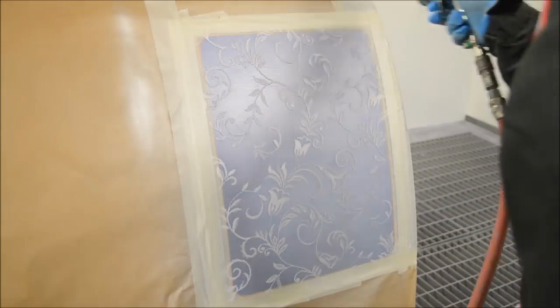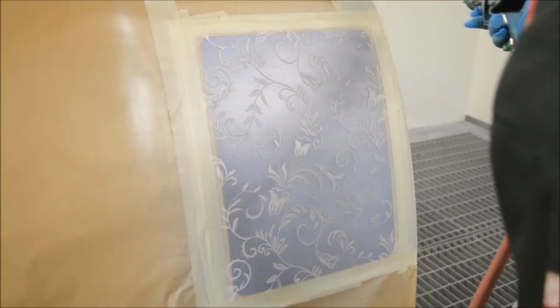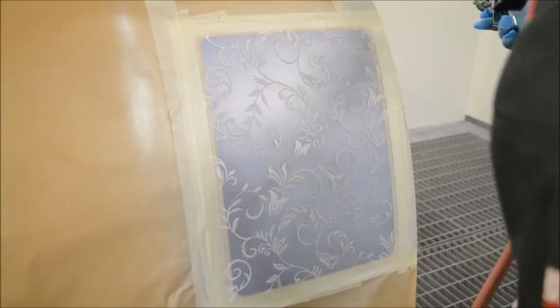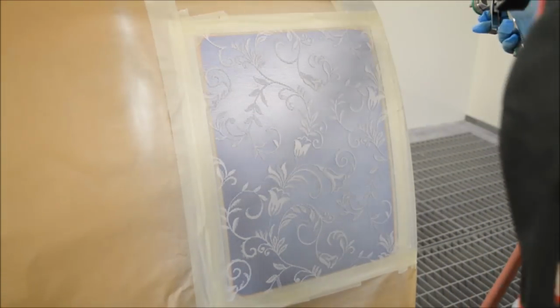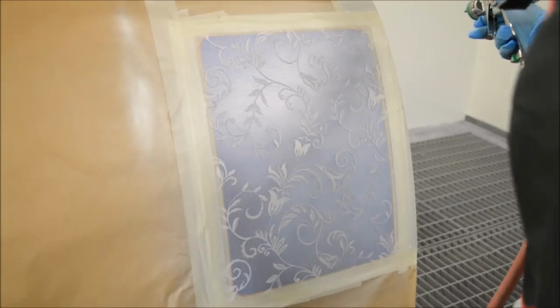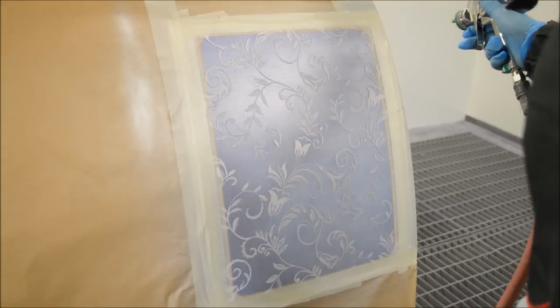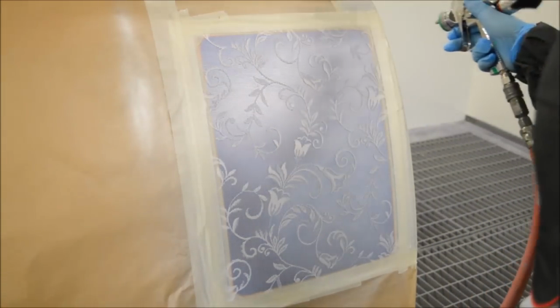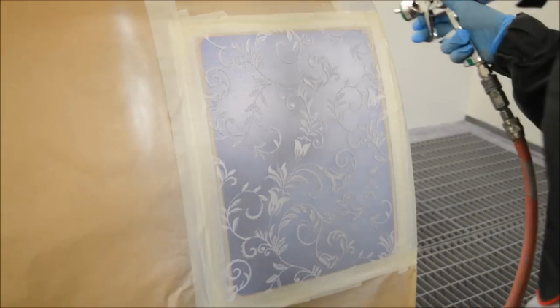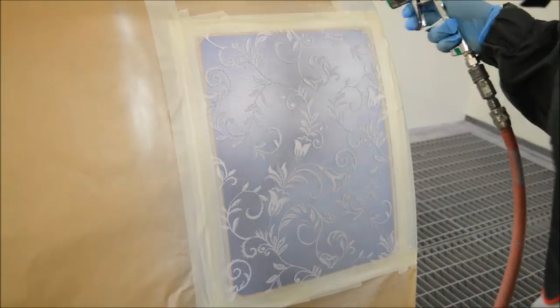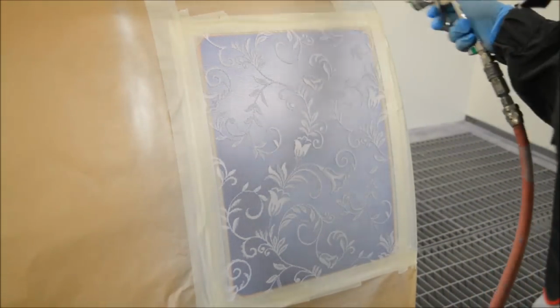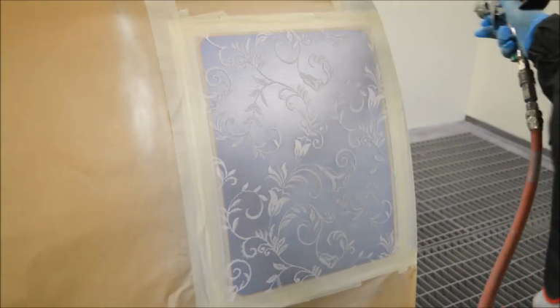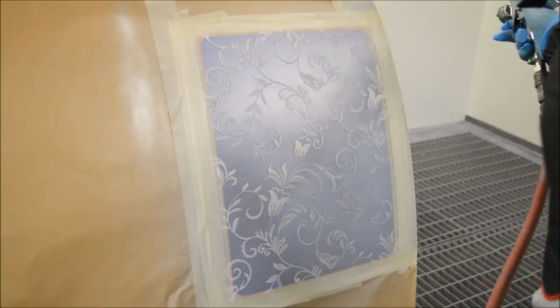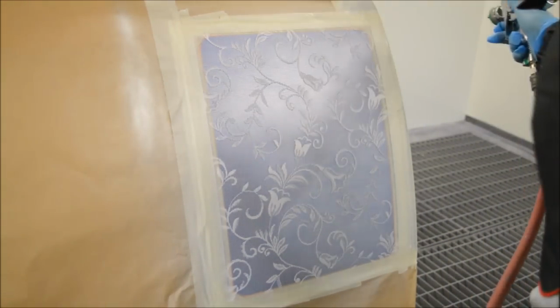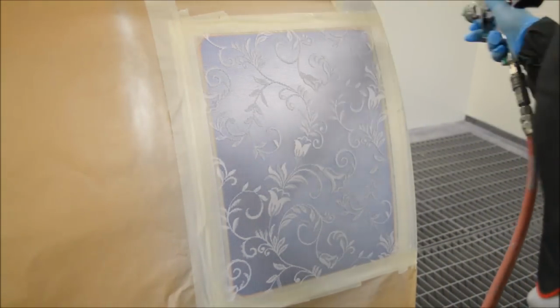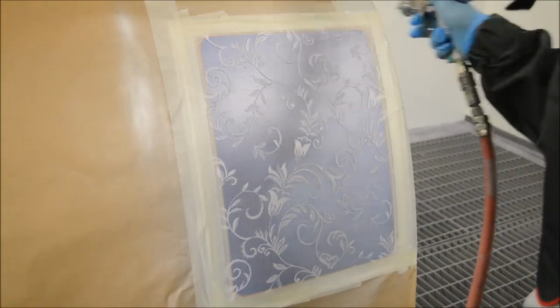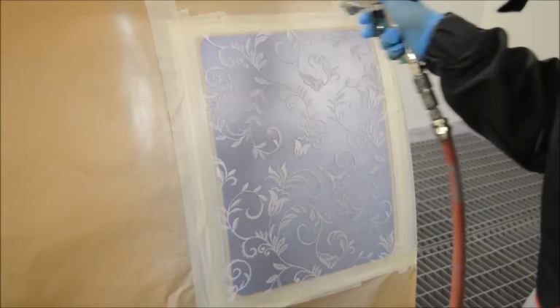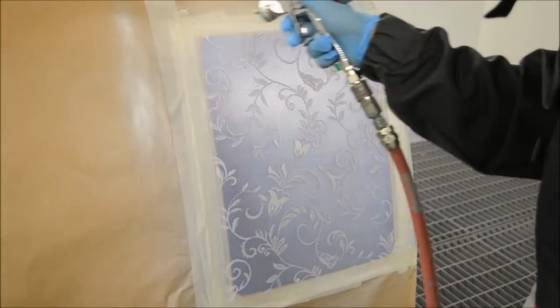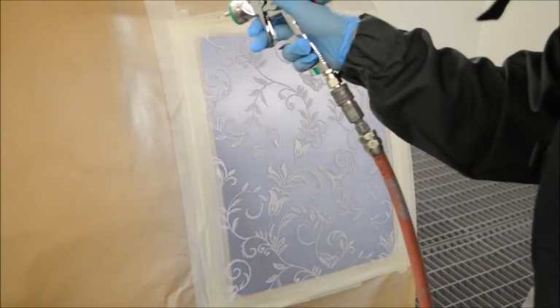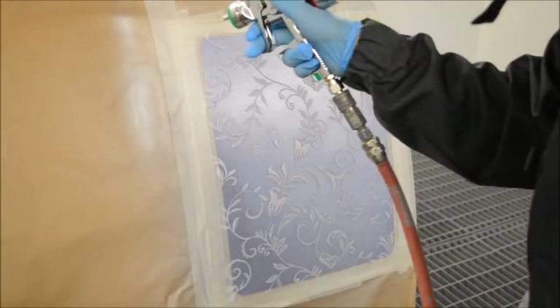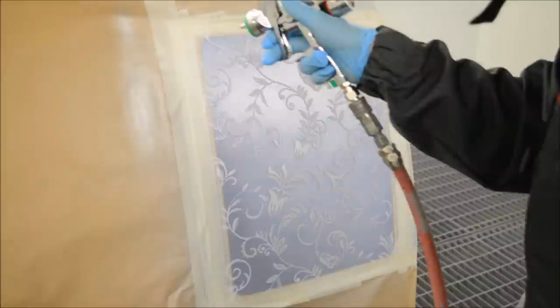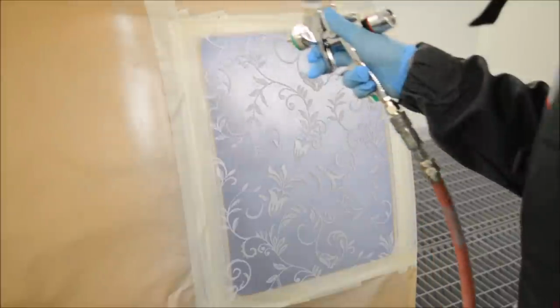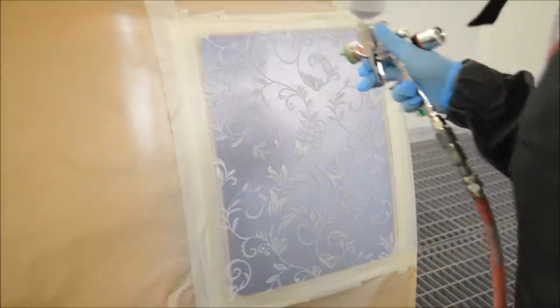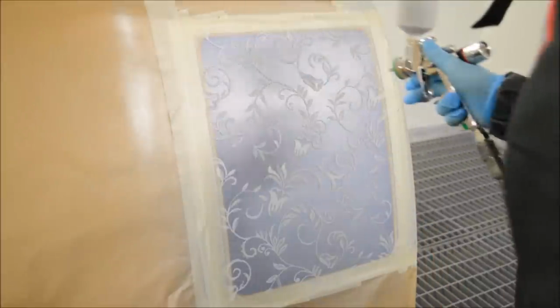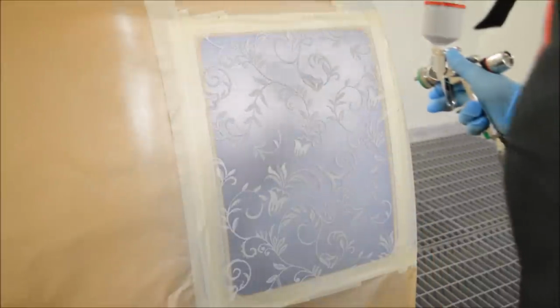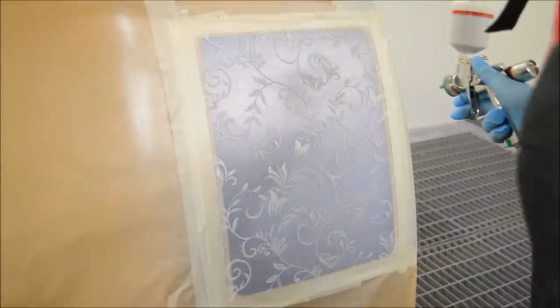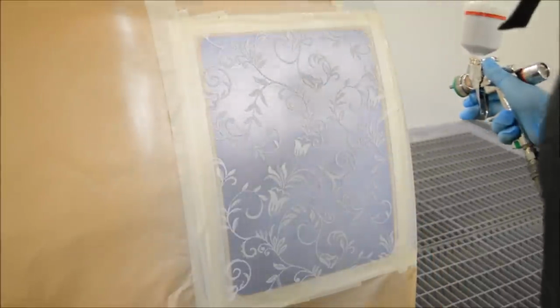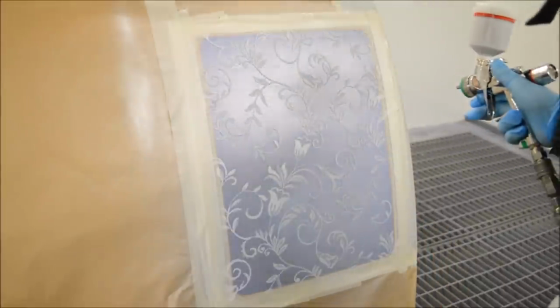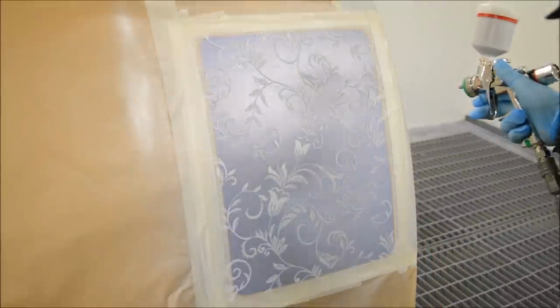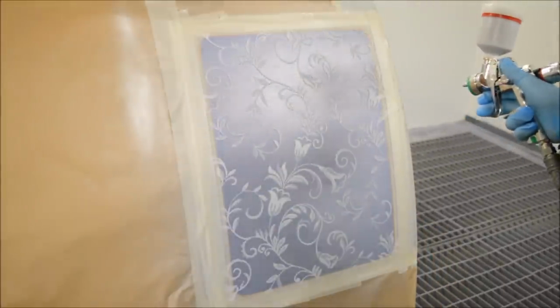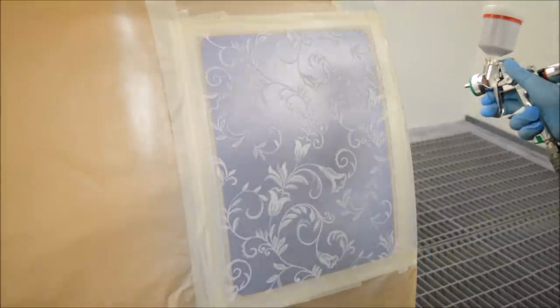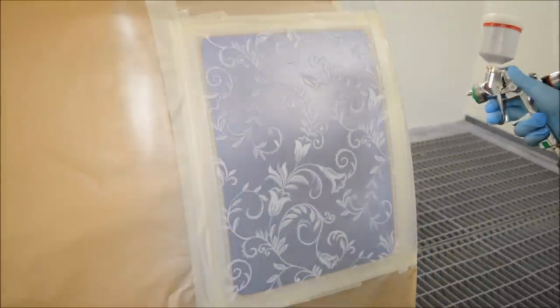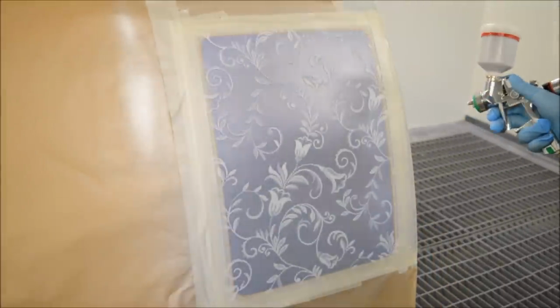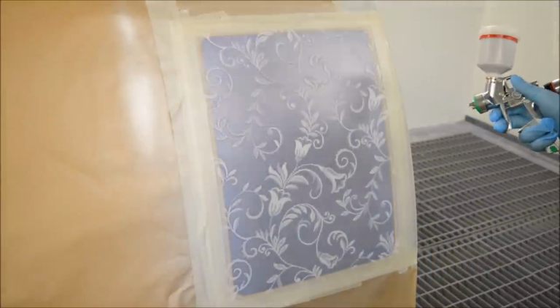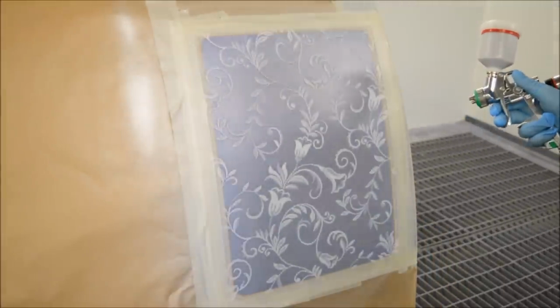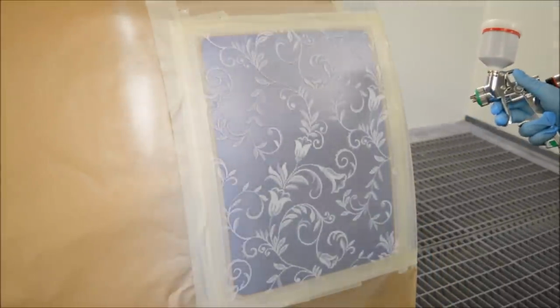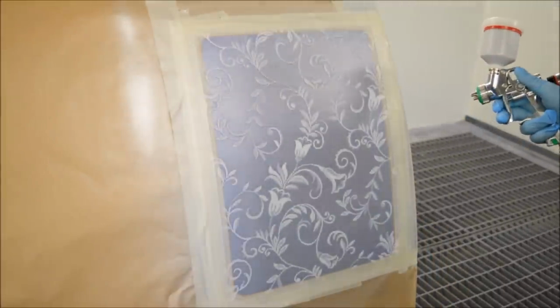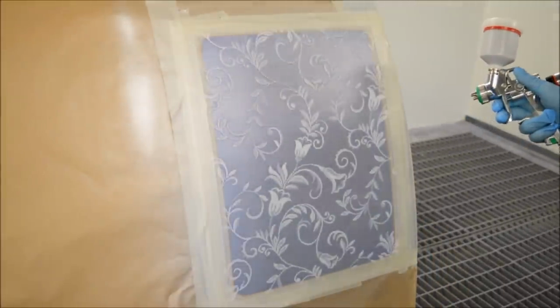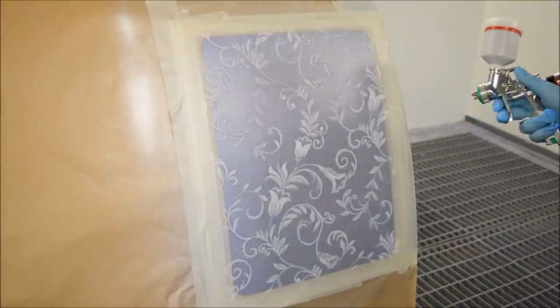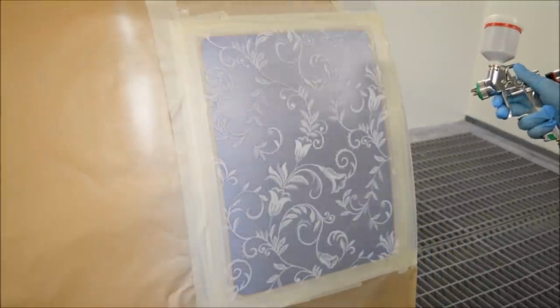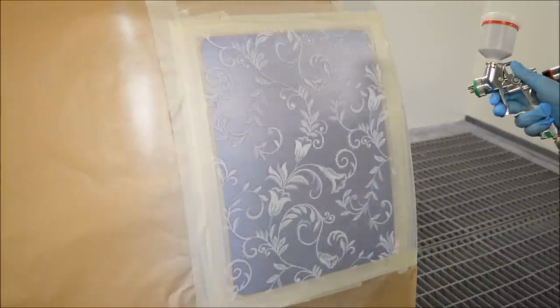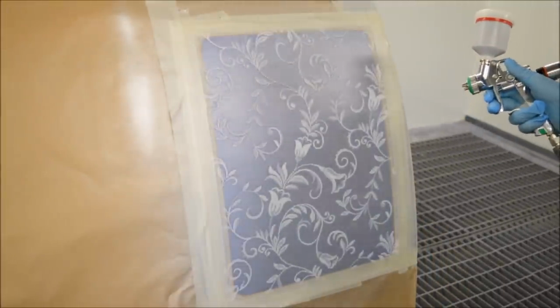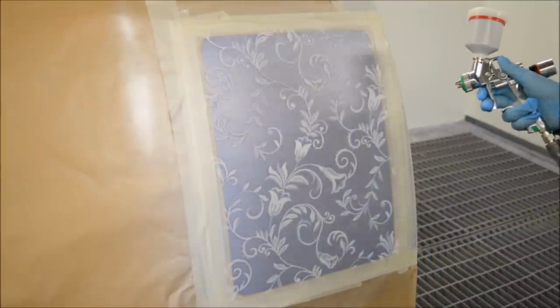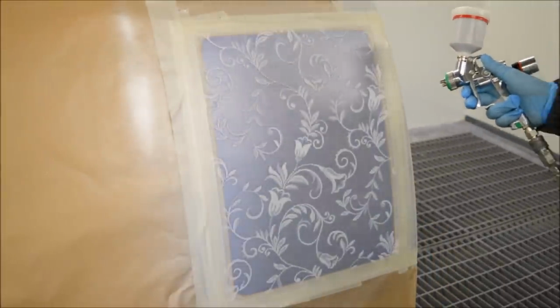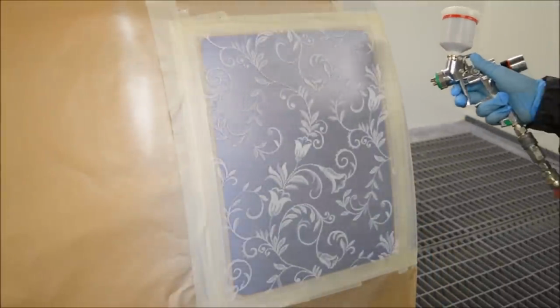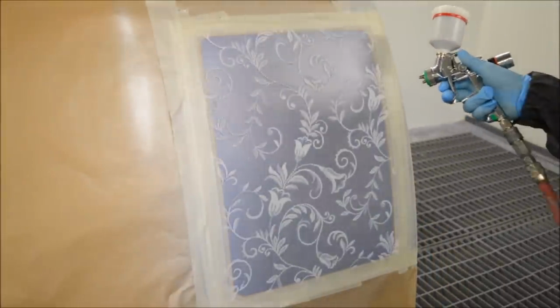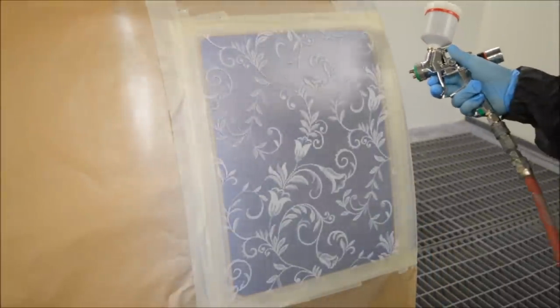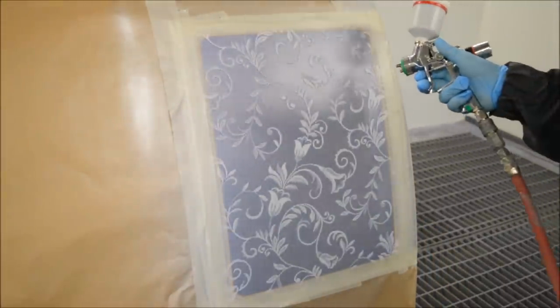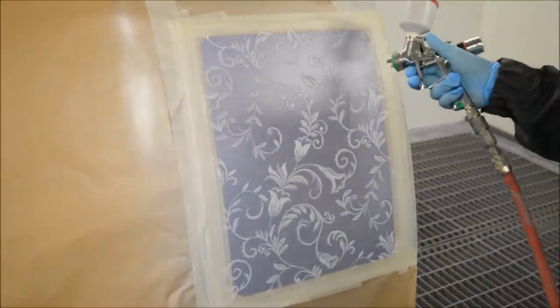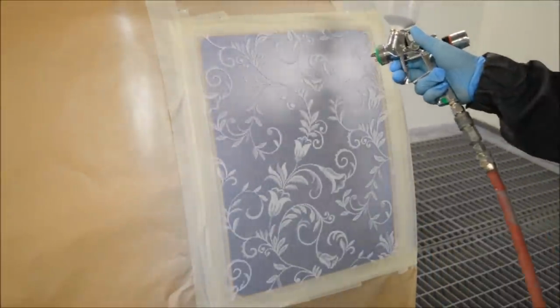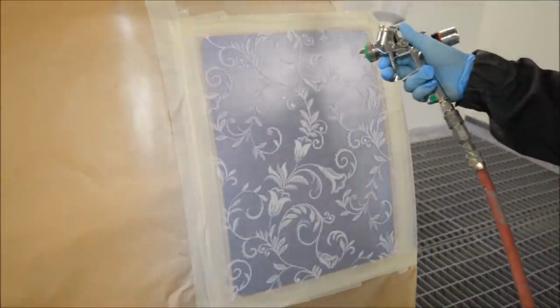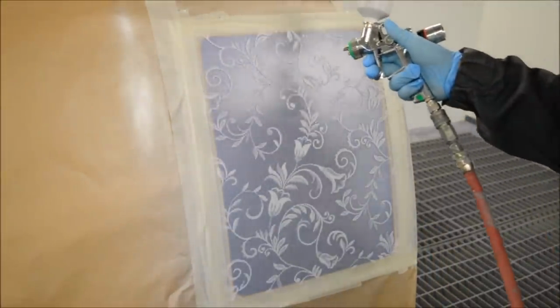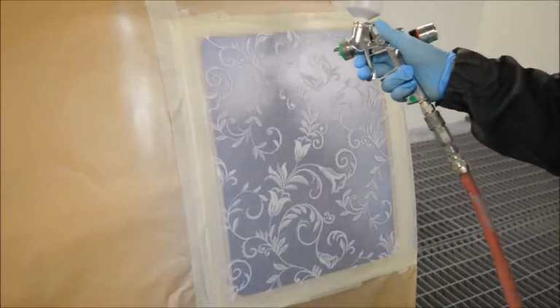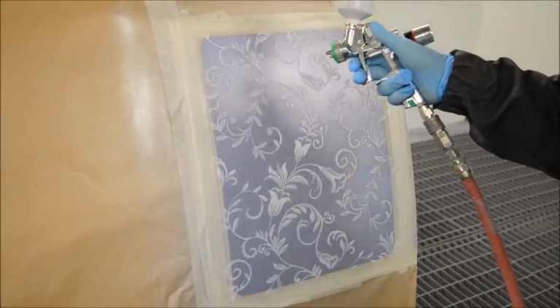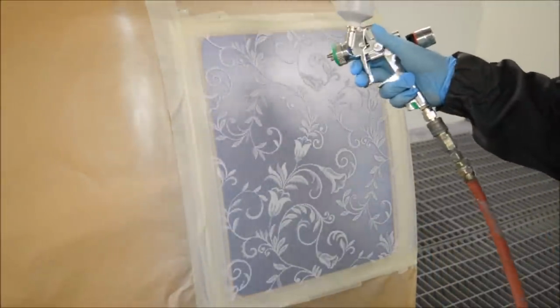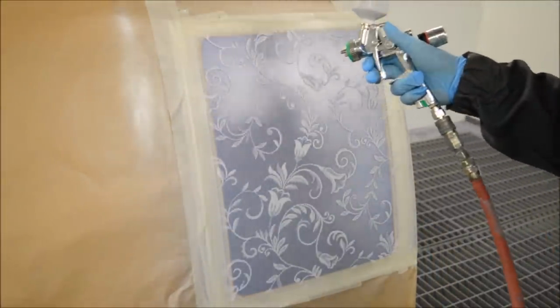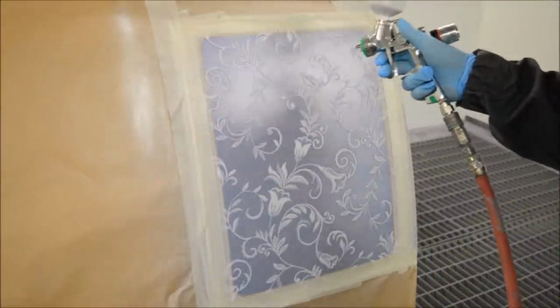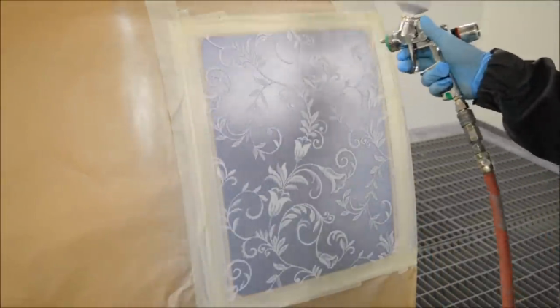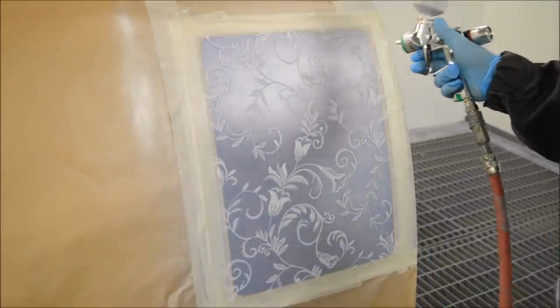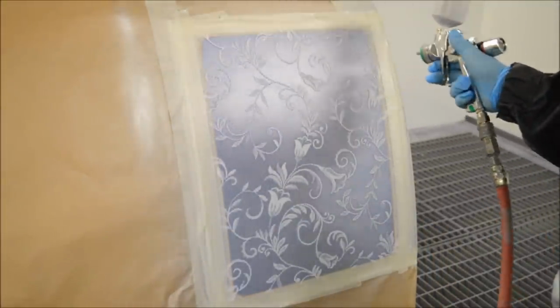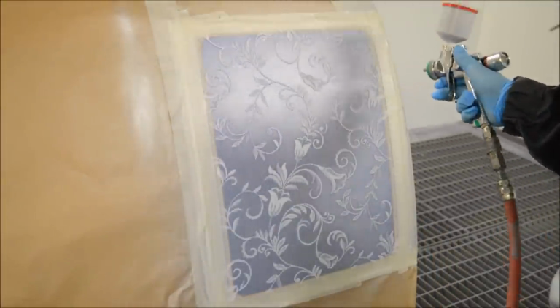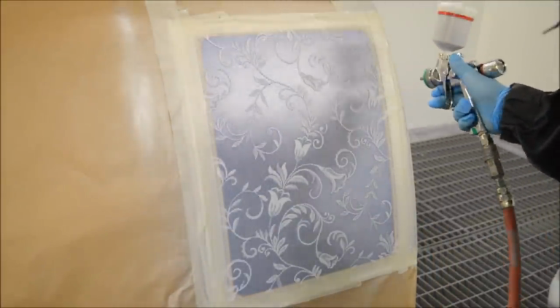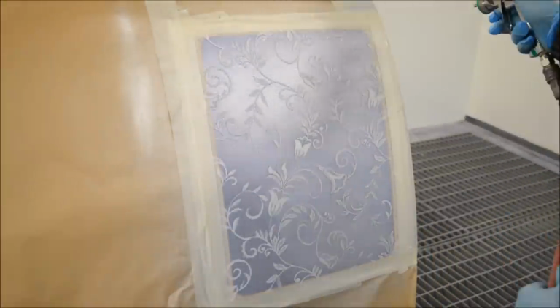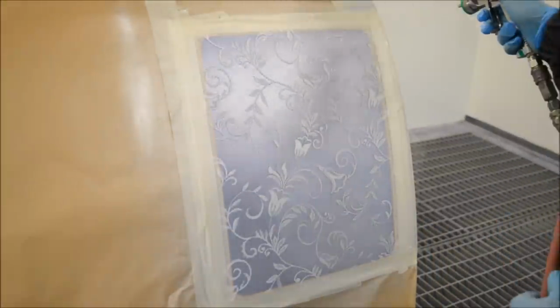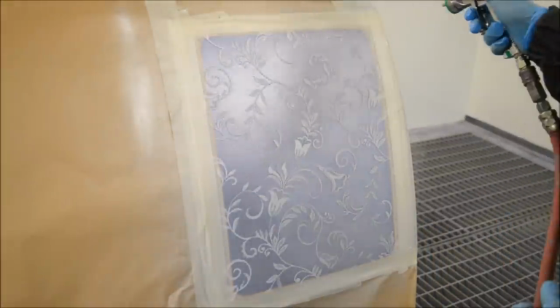I'm just making sure that the whole area is covered and it's nice and silver, because we're going to go over this now with a candy.